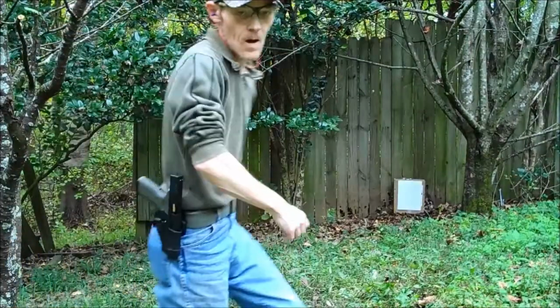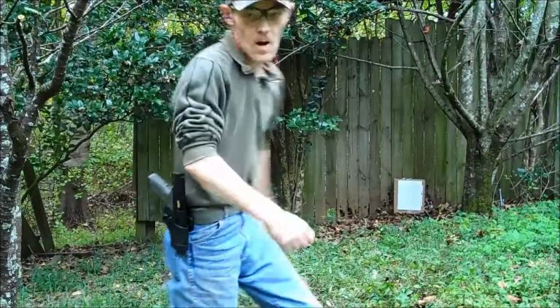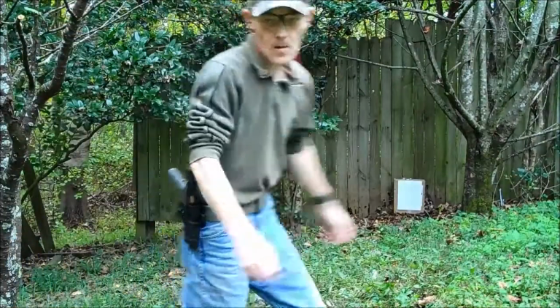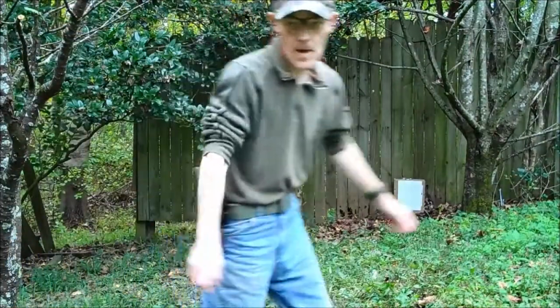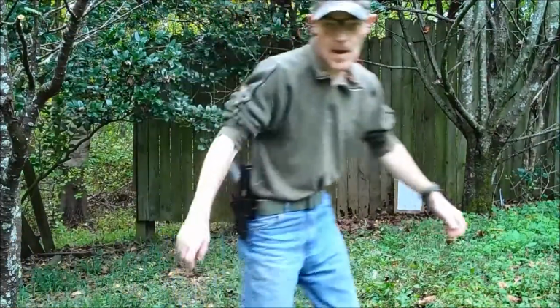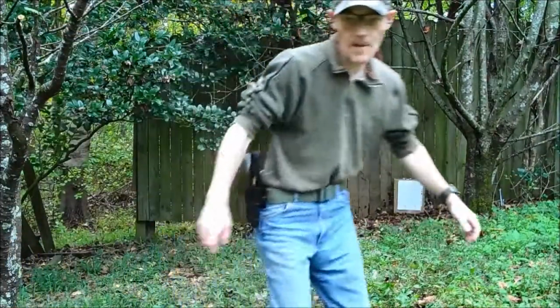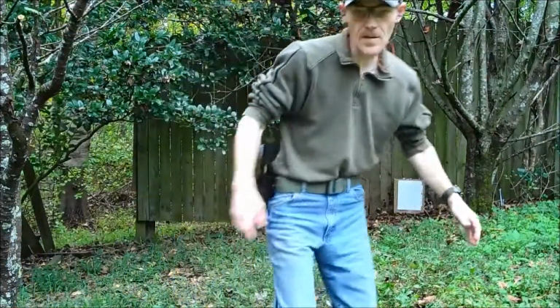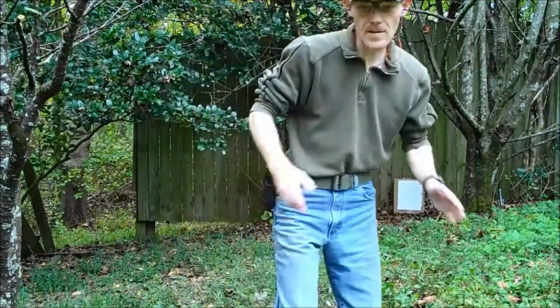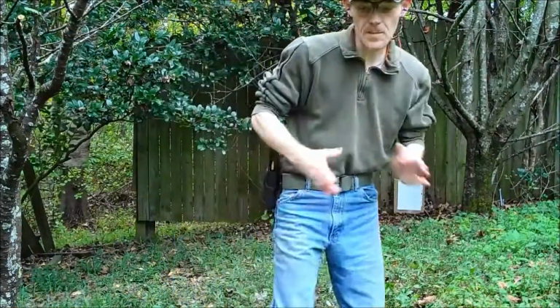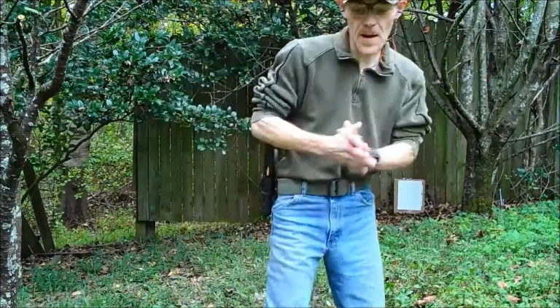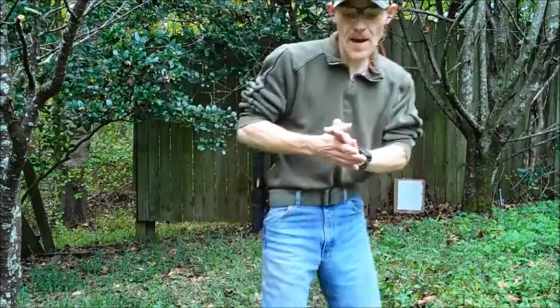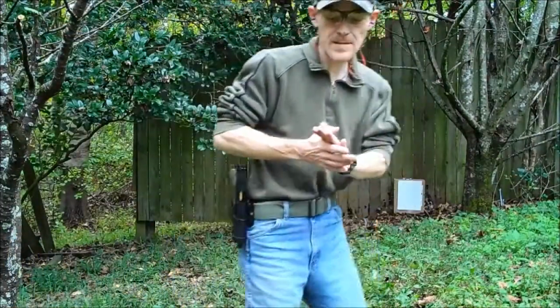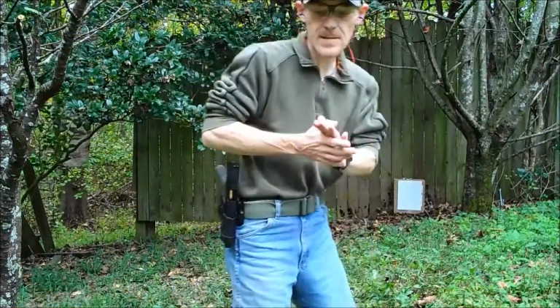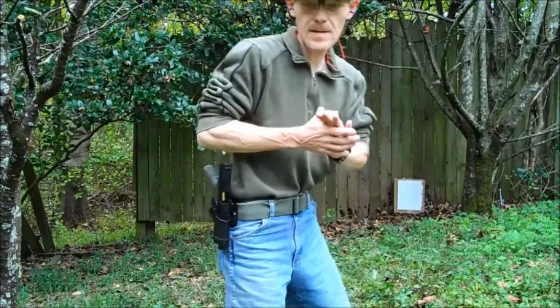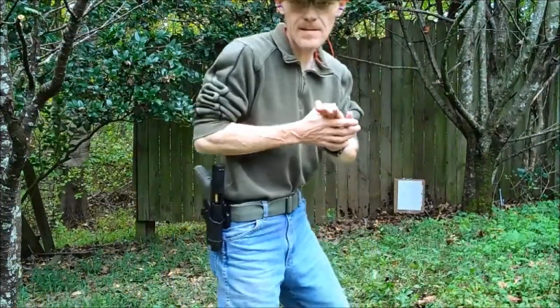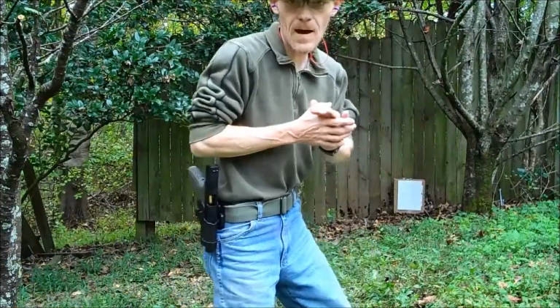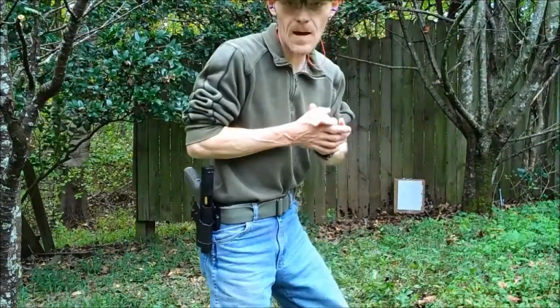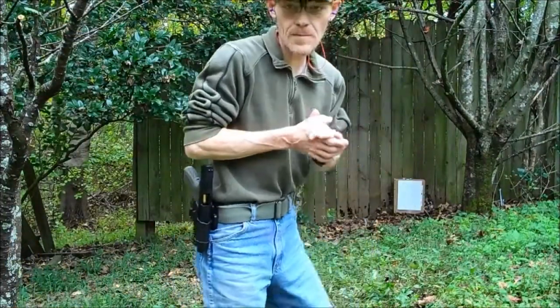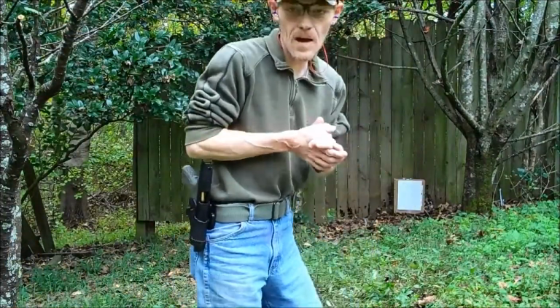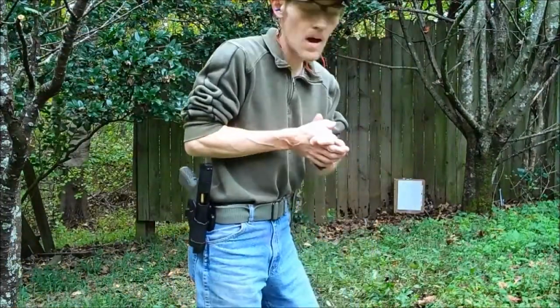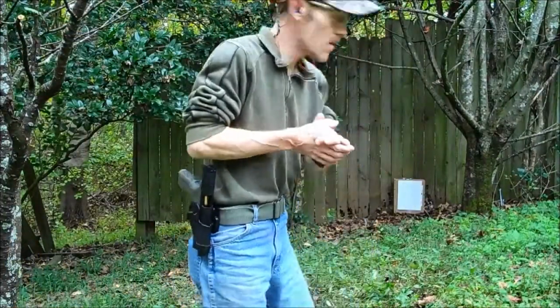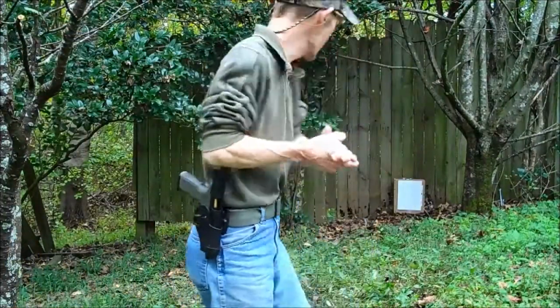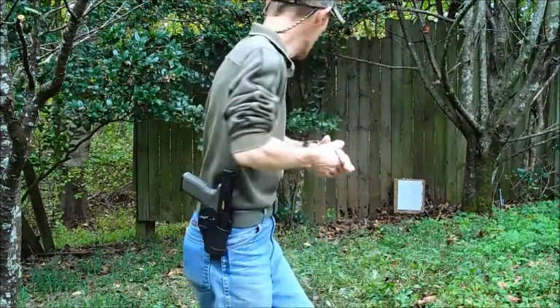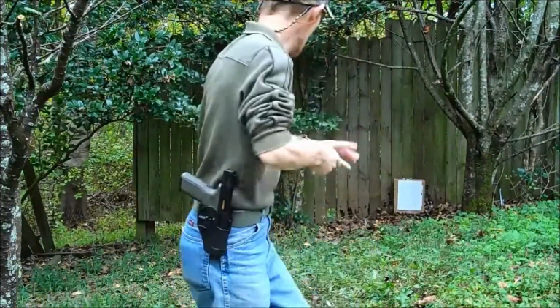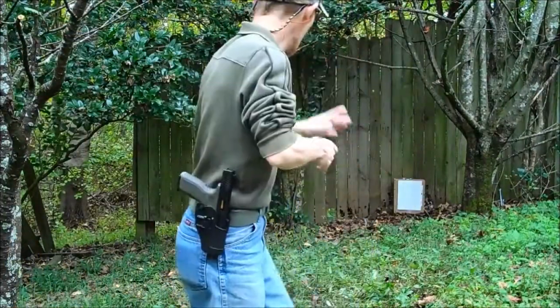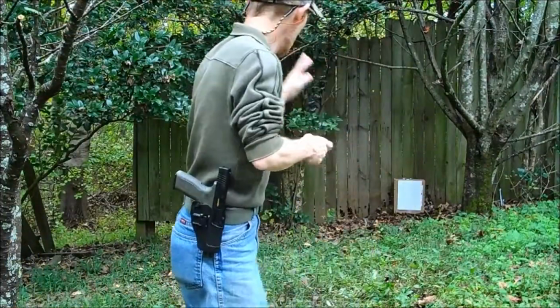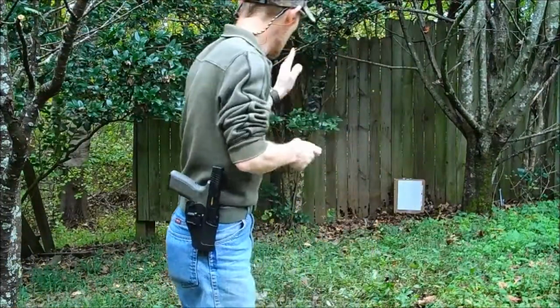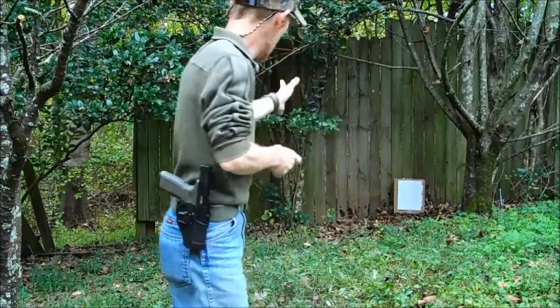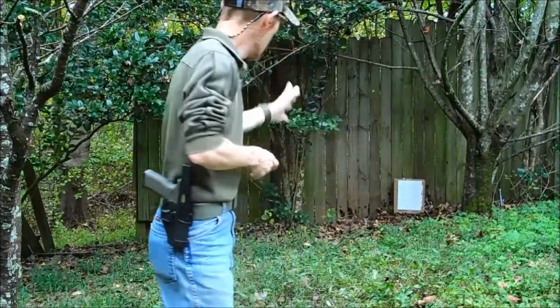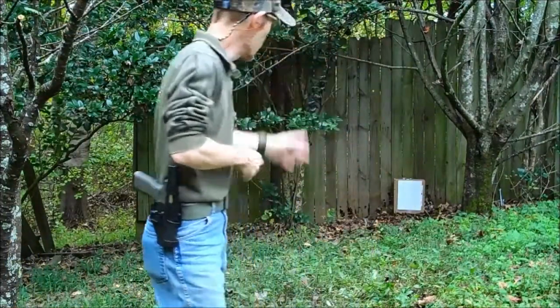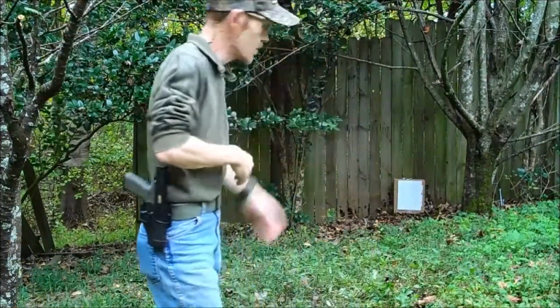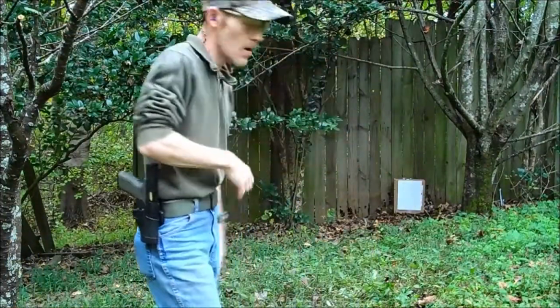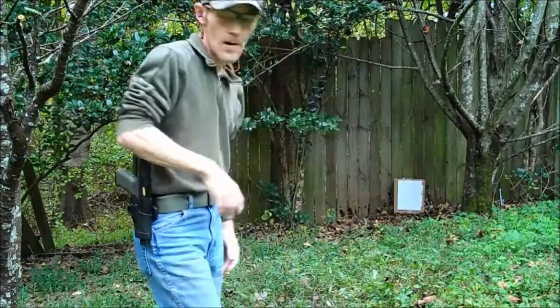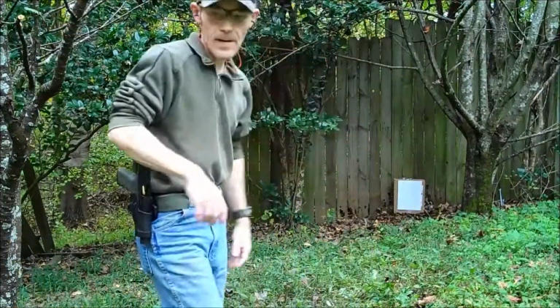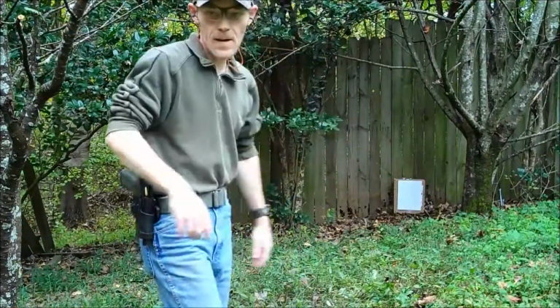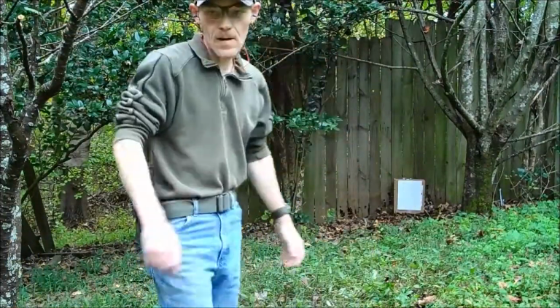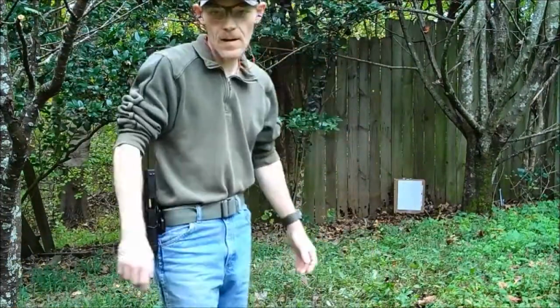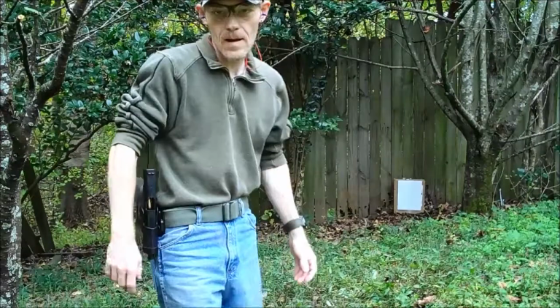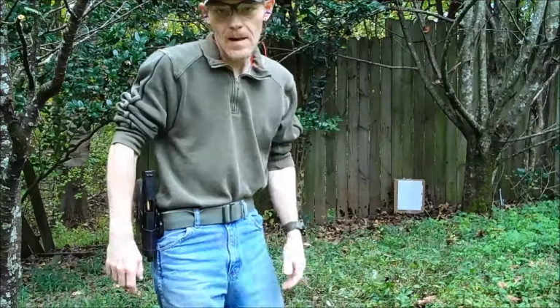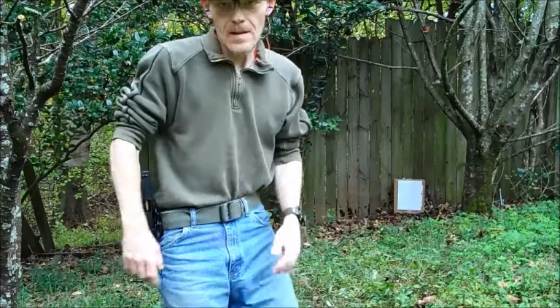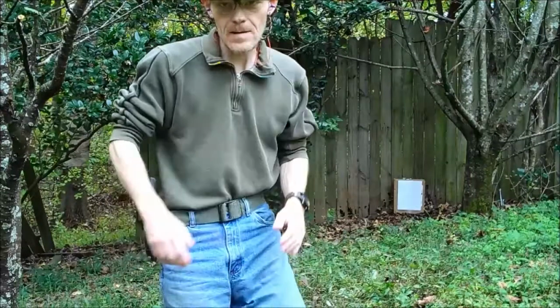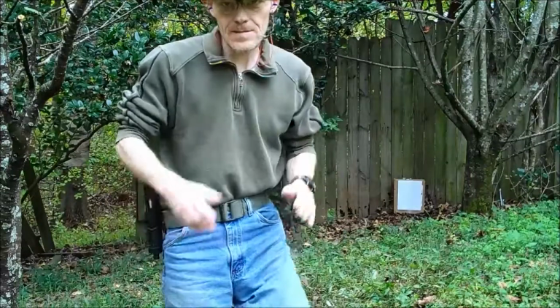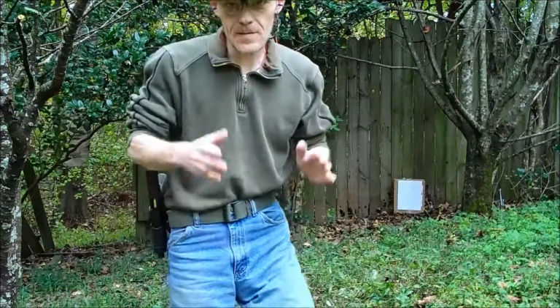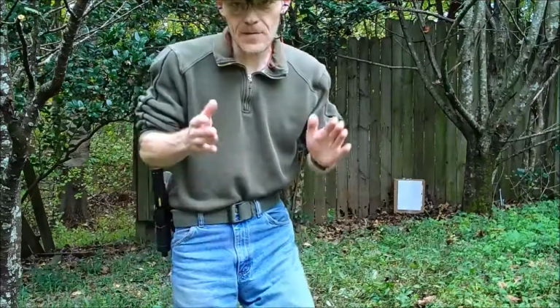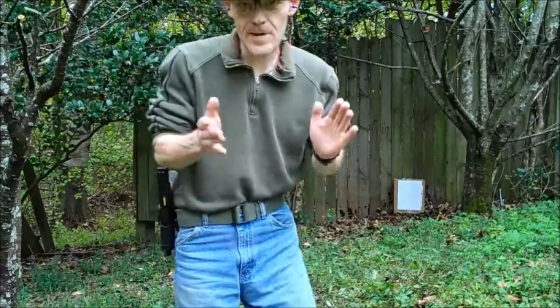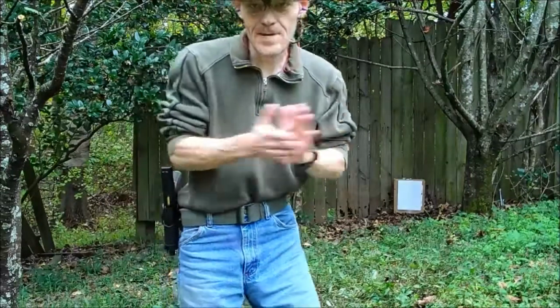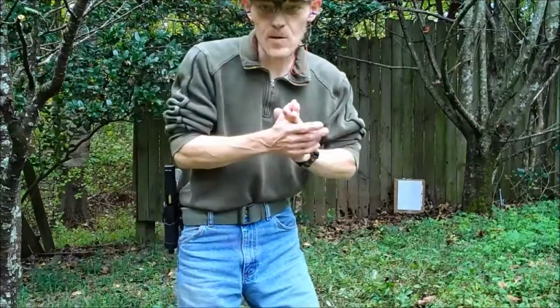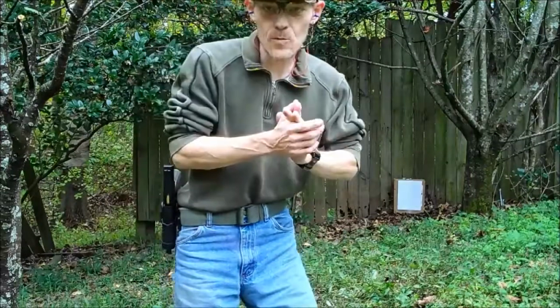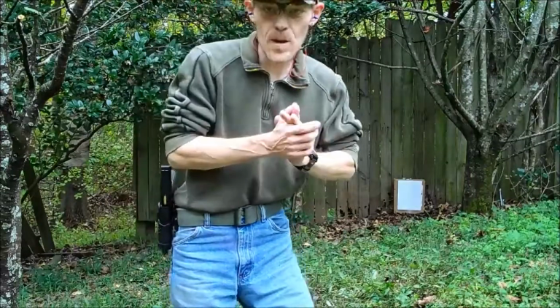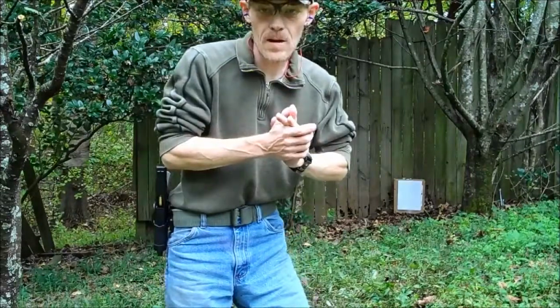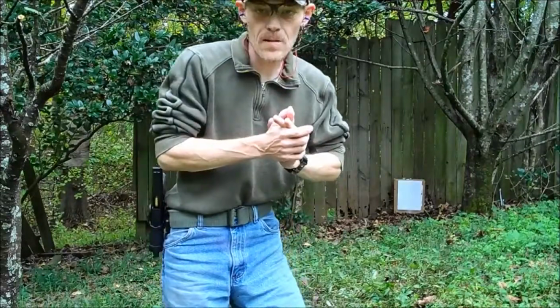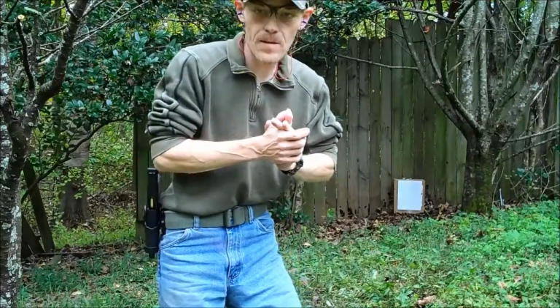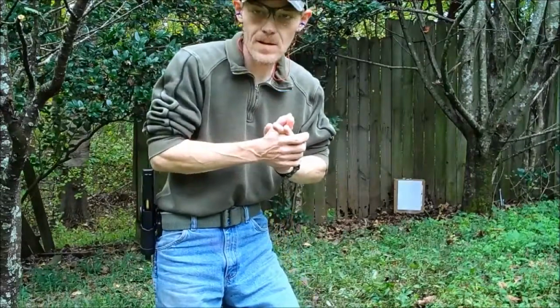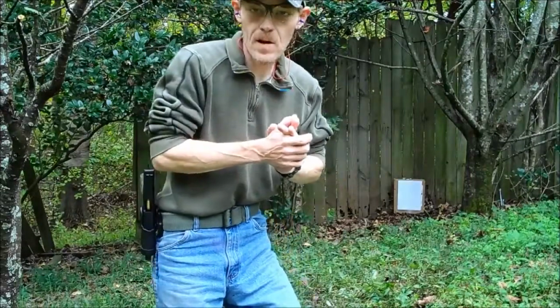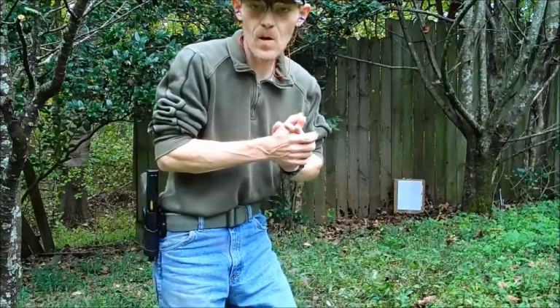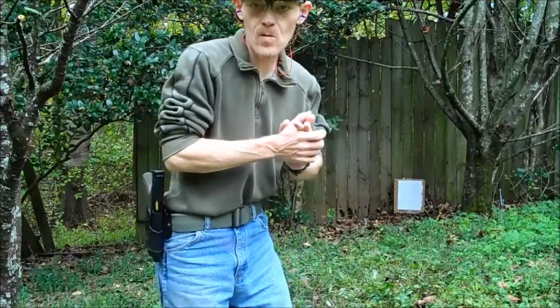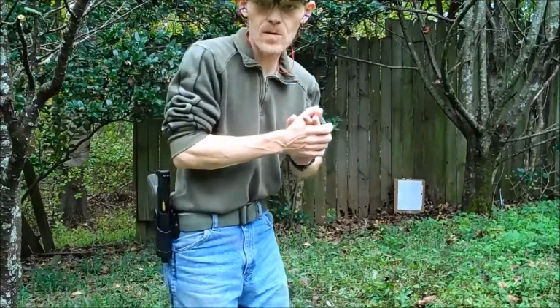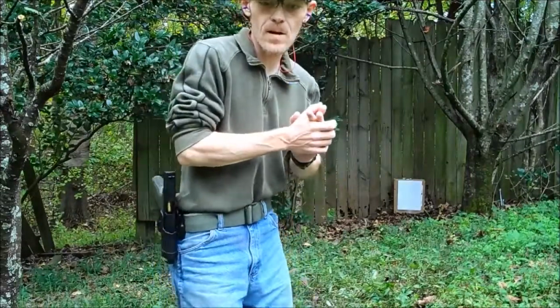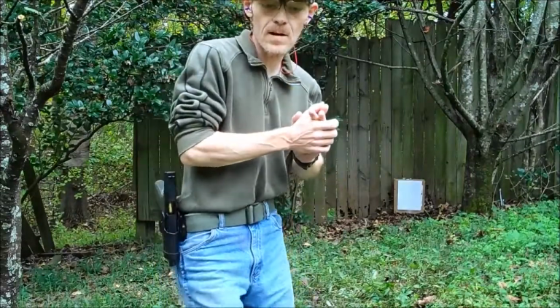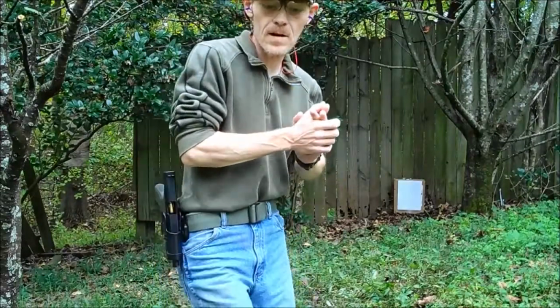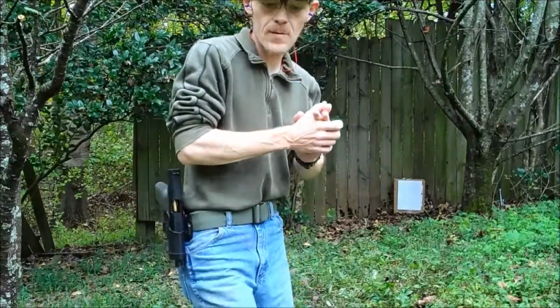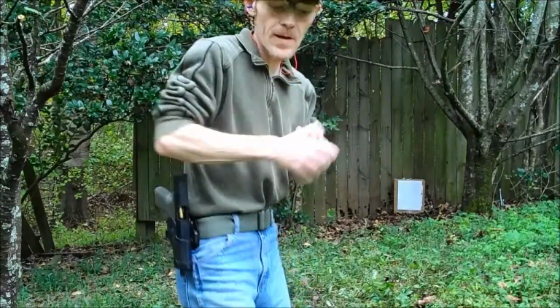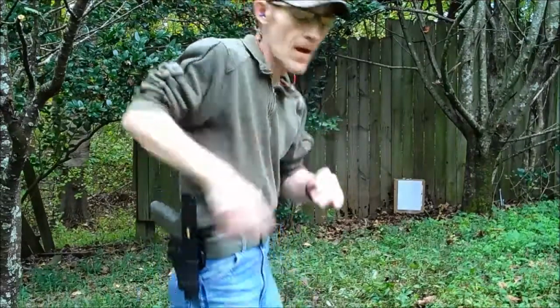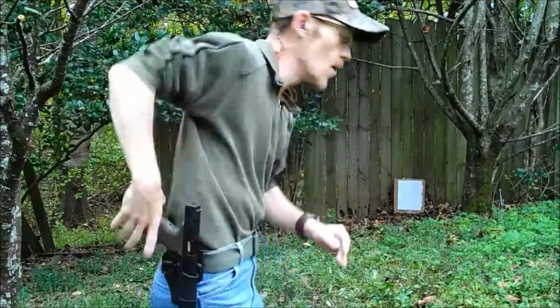I've got the magazine topped off, got a new target on. Let's see if we can do better than the cold run. Here we go.